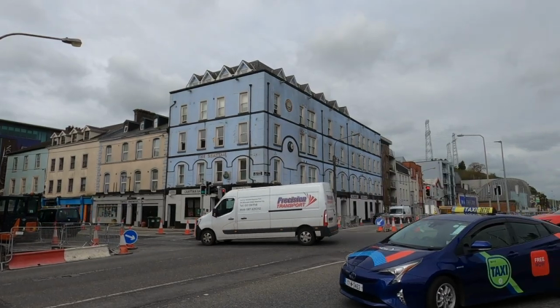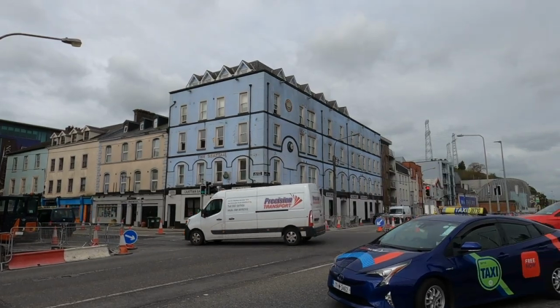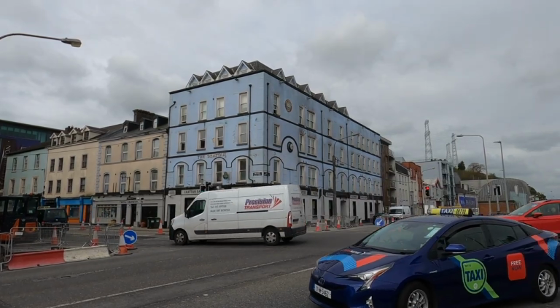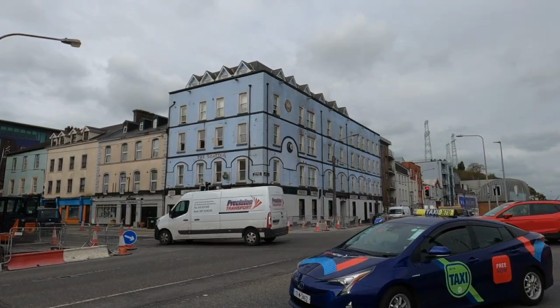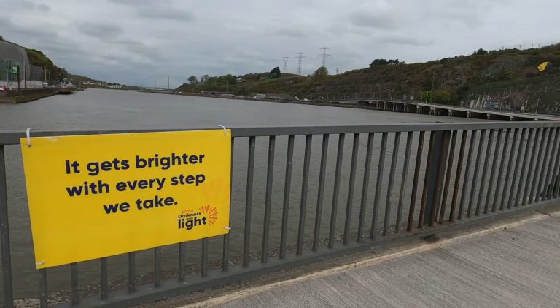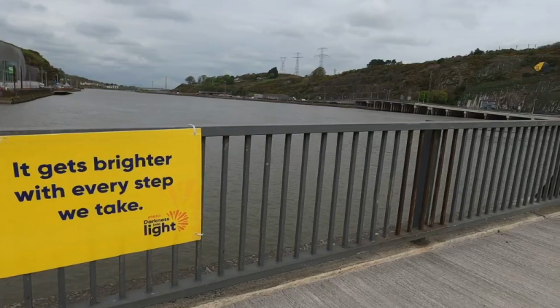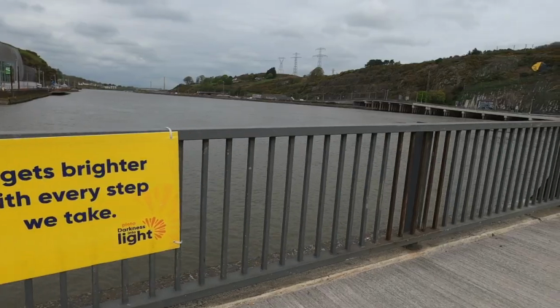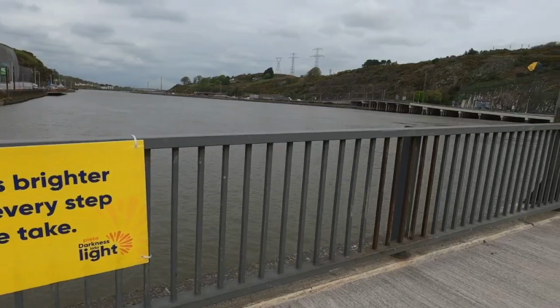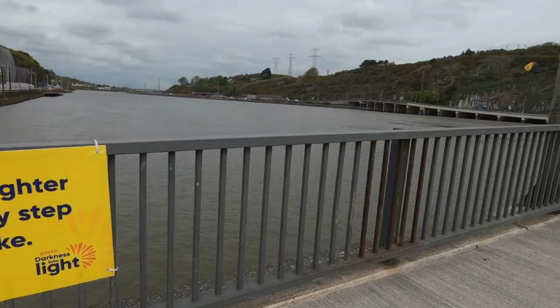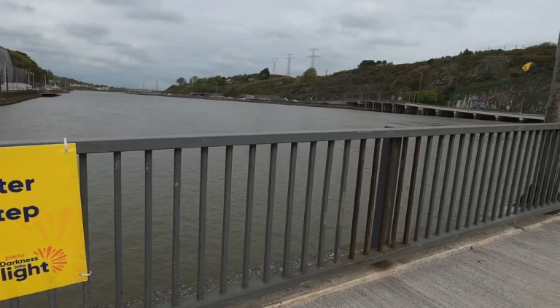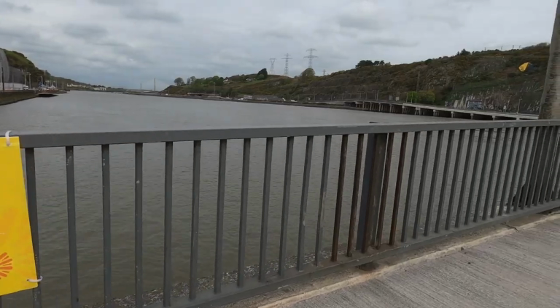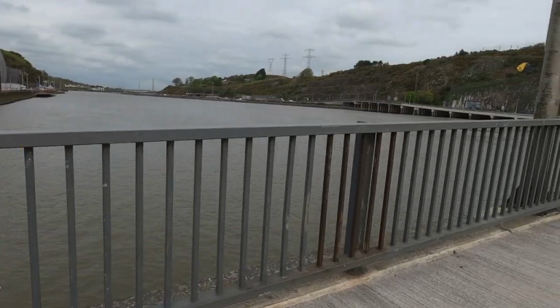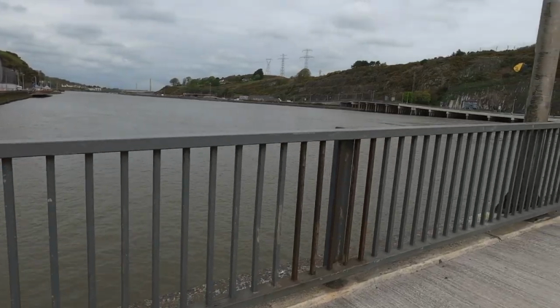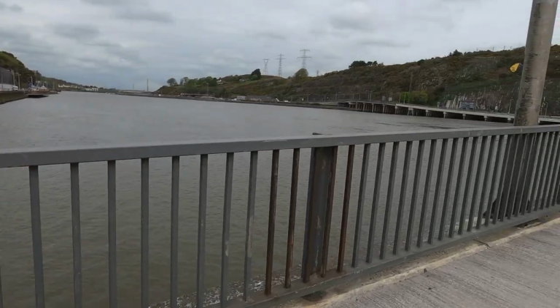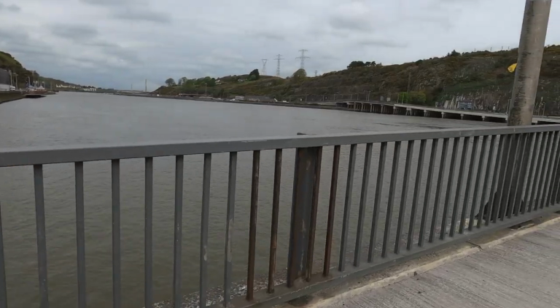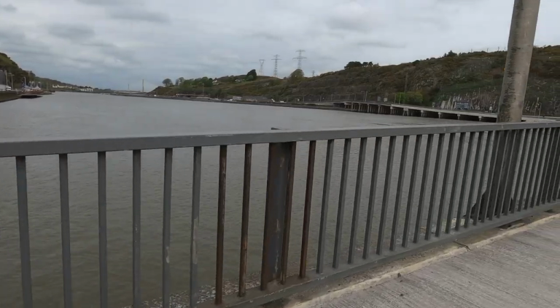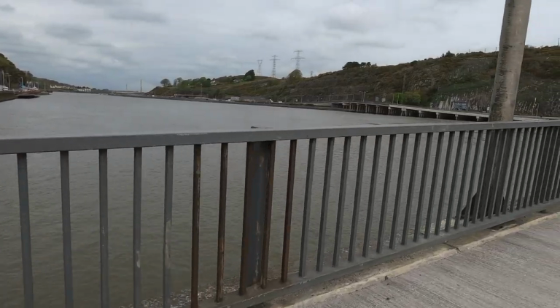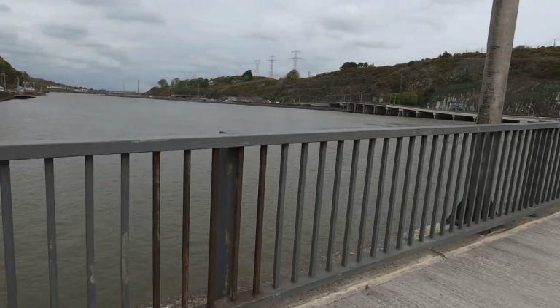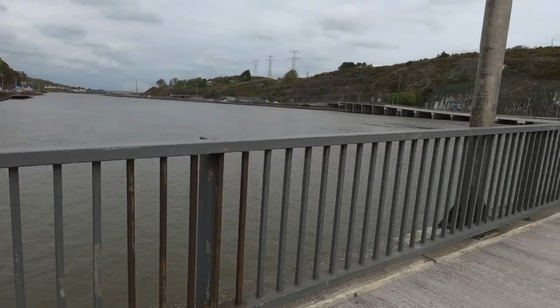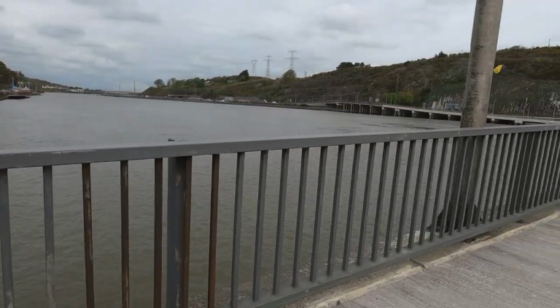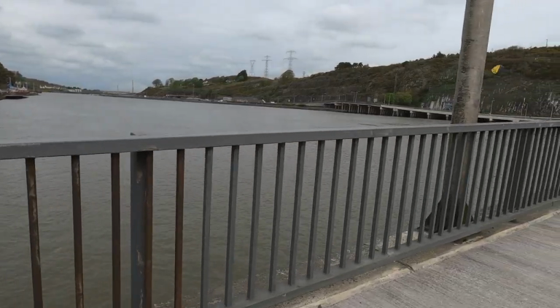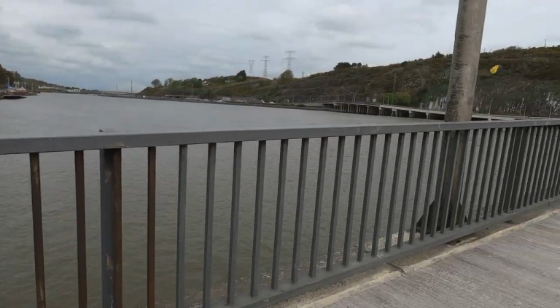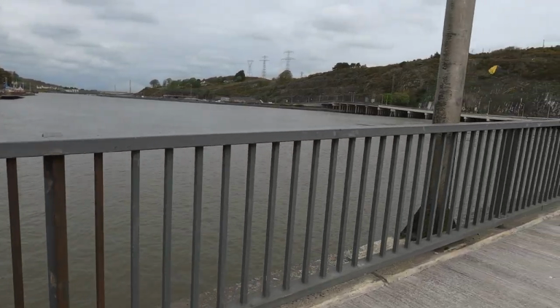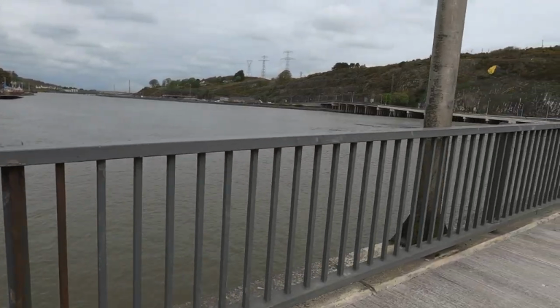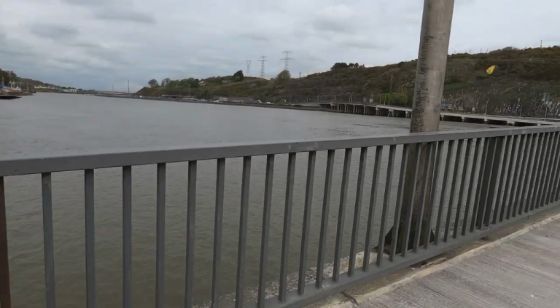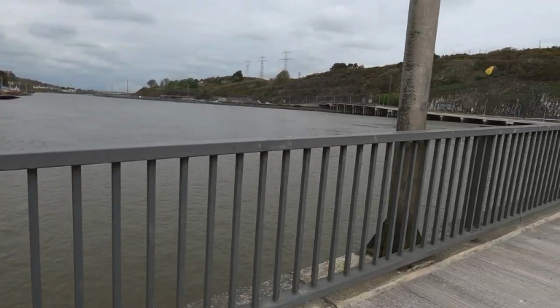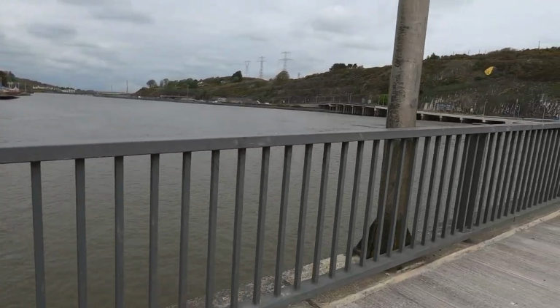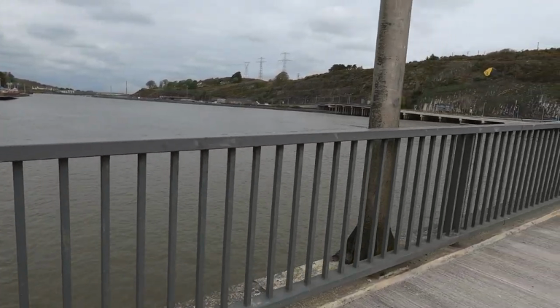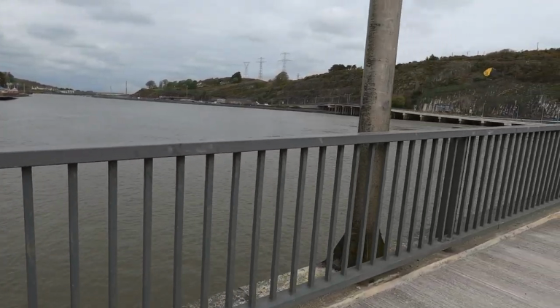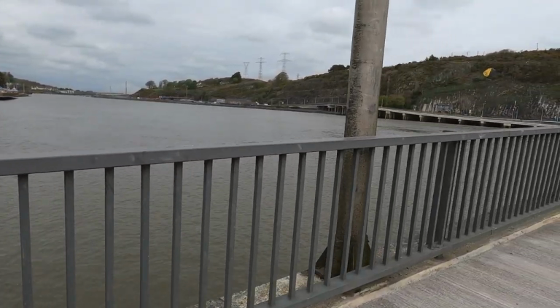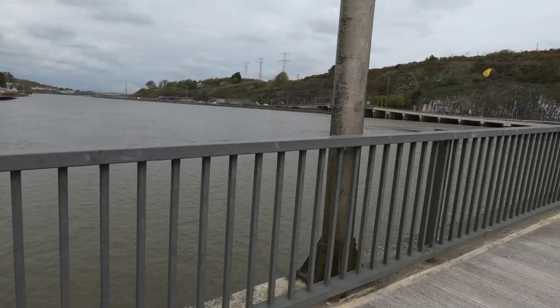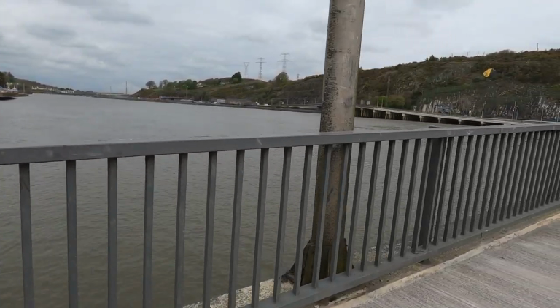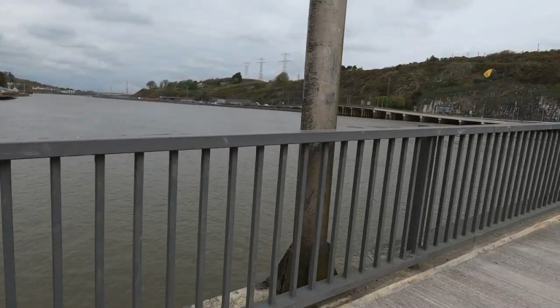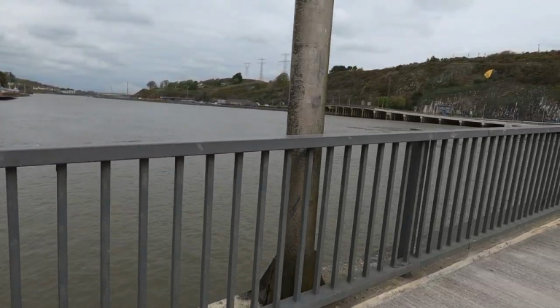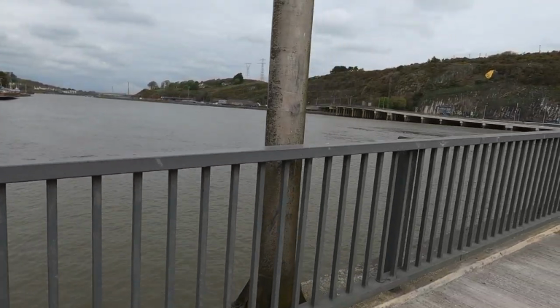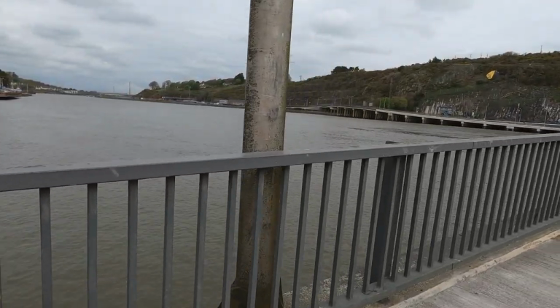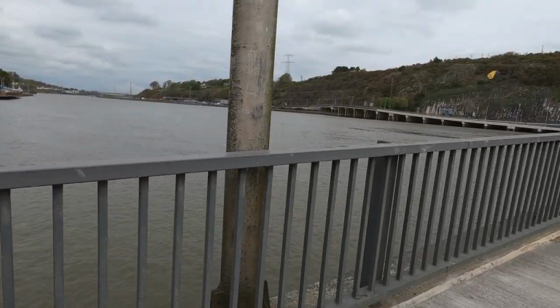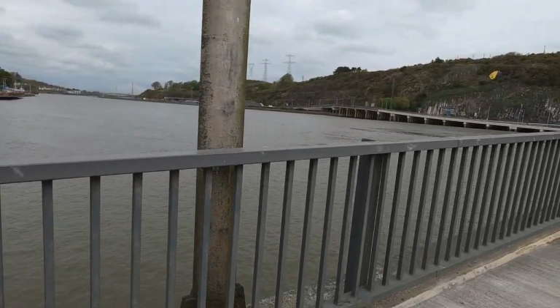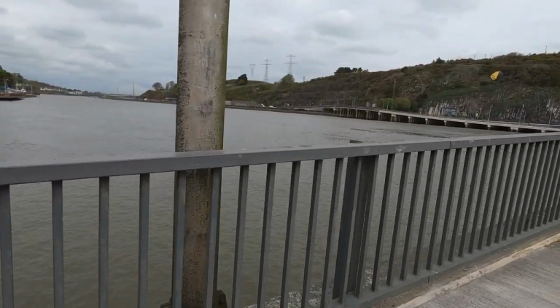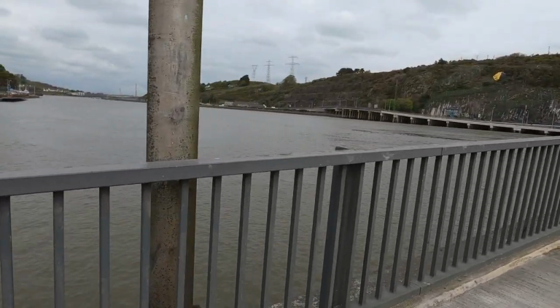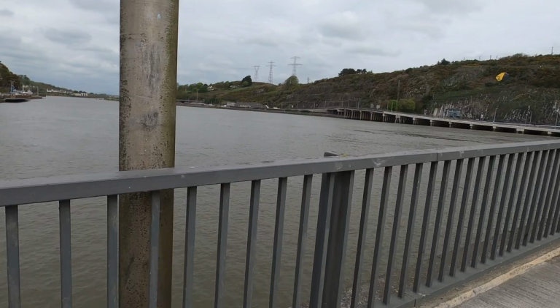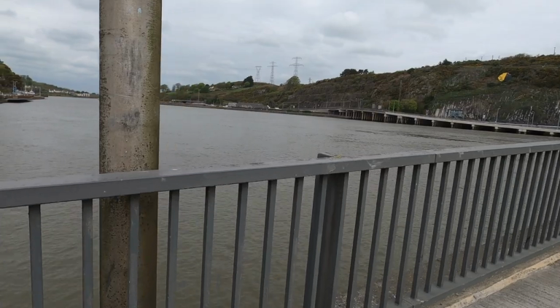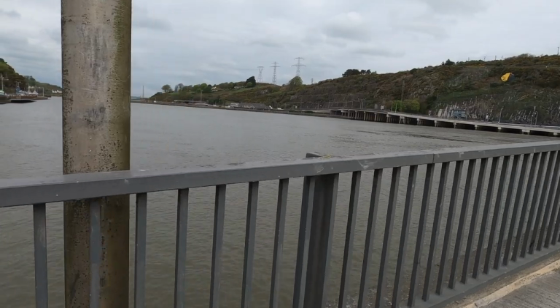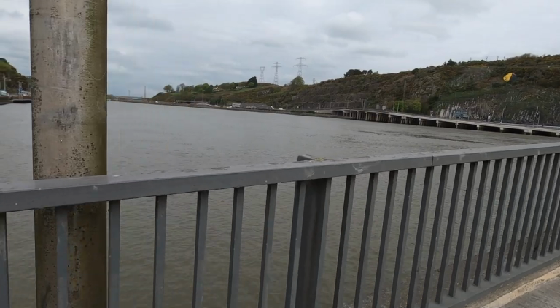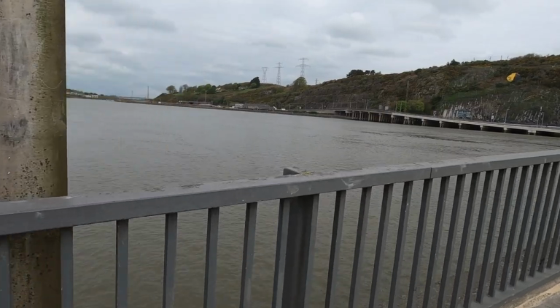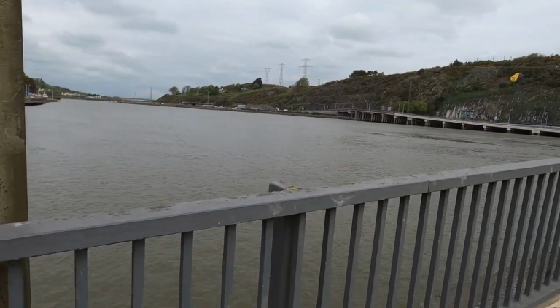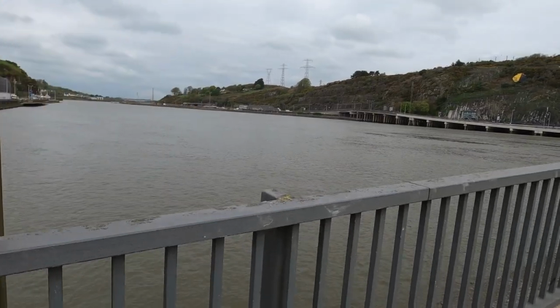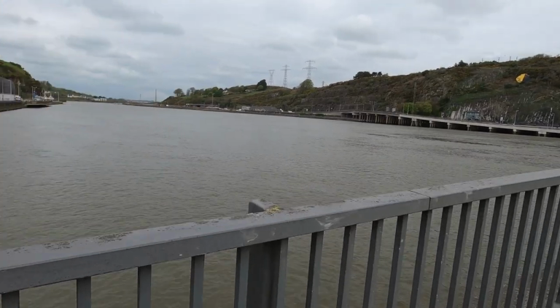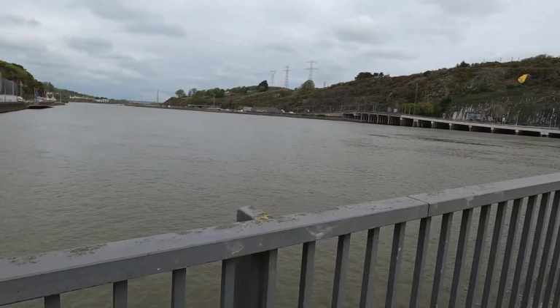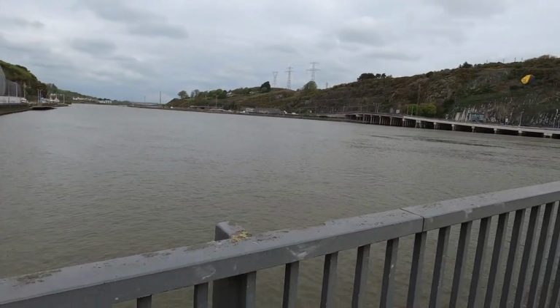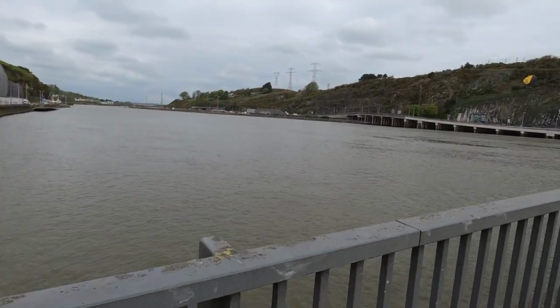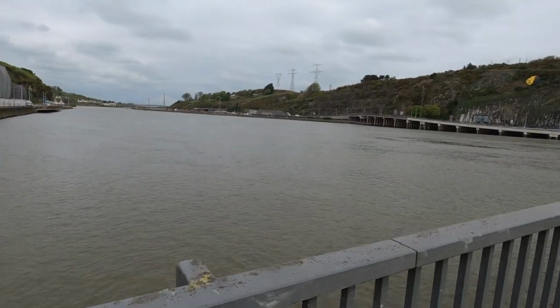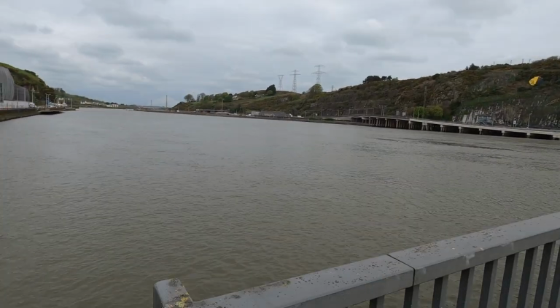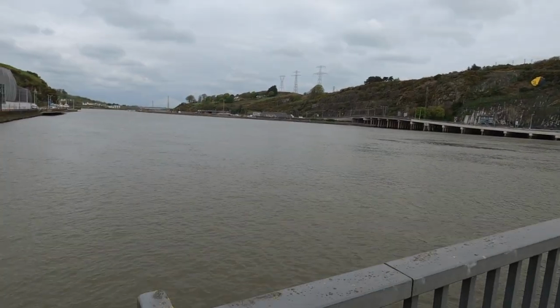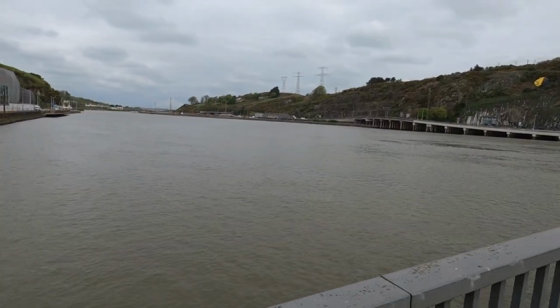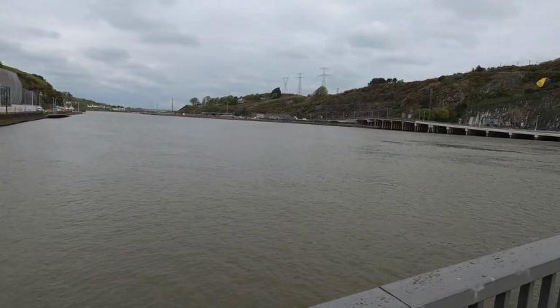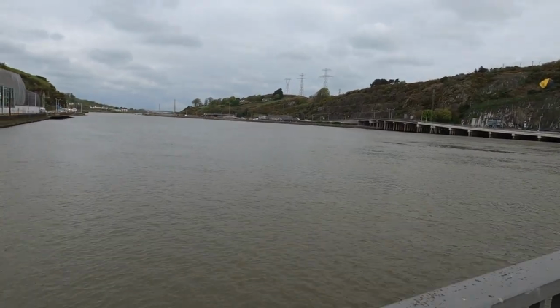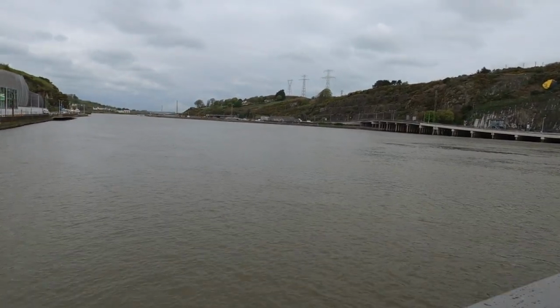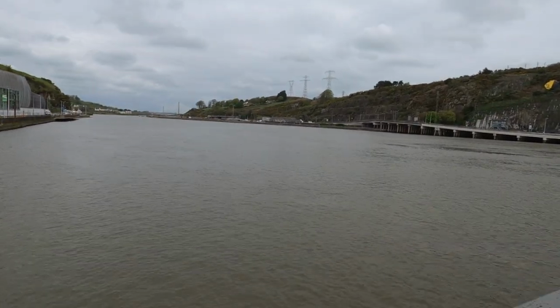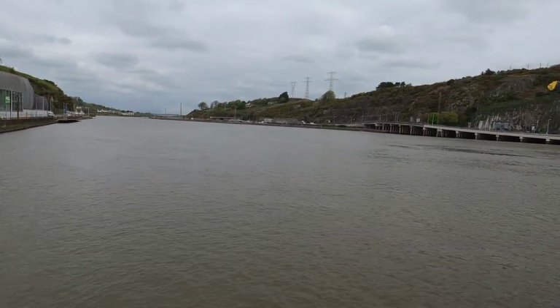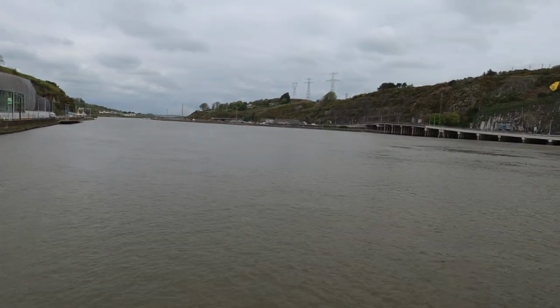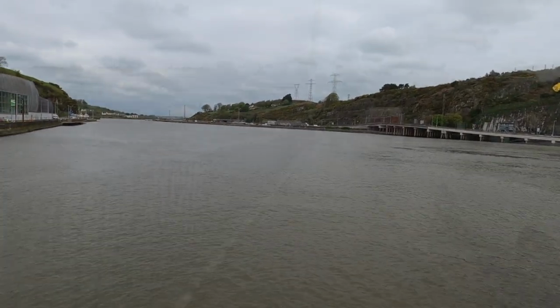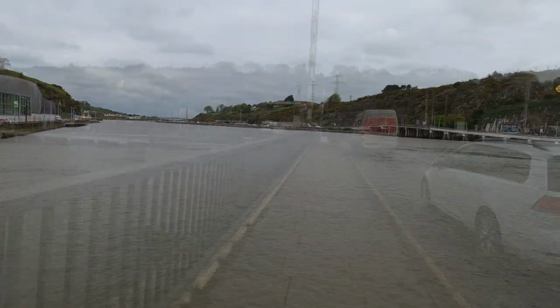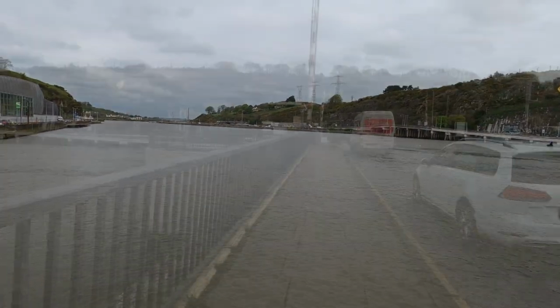It's certainly not a great walk across this busy bridge to the station, although you do get a nice view of the river.